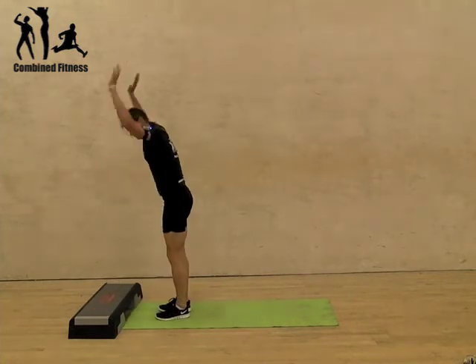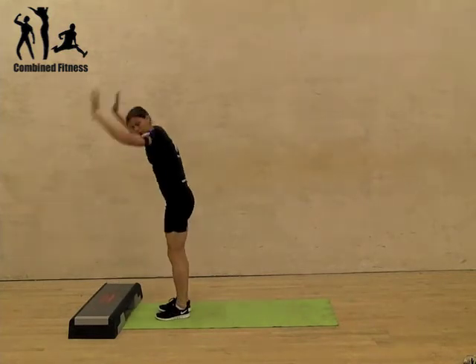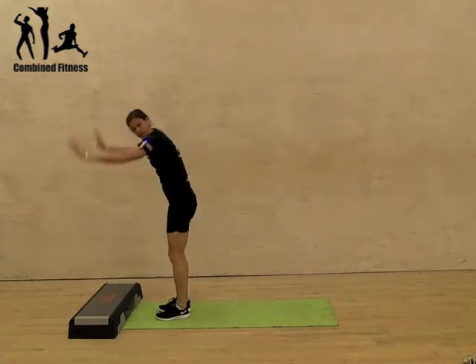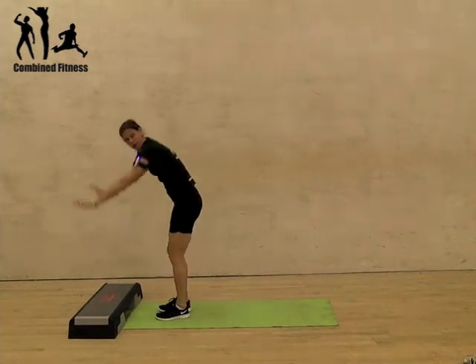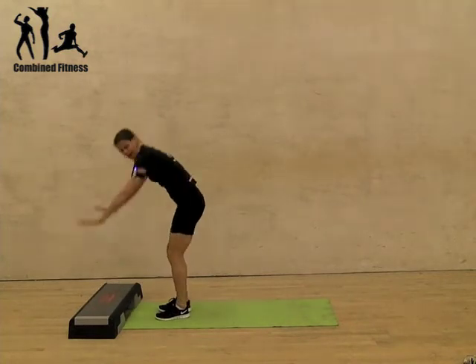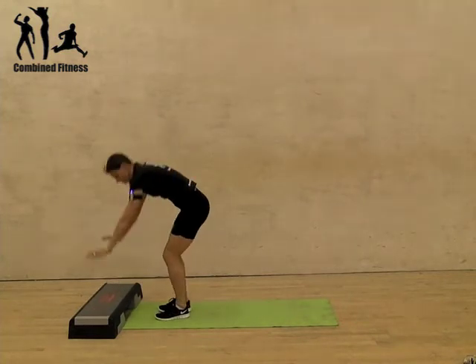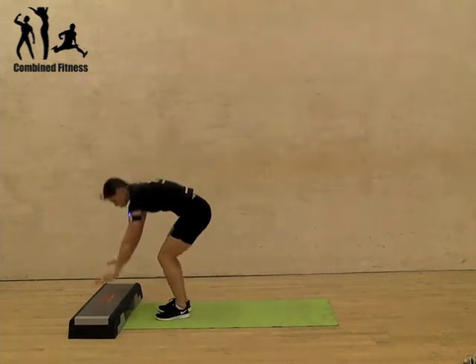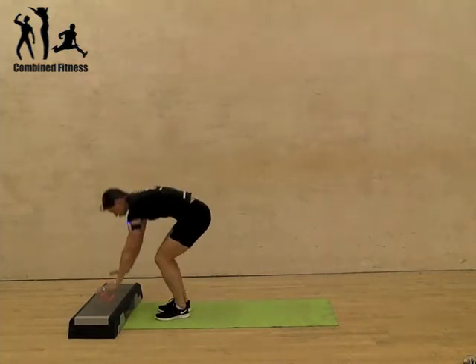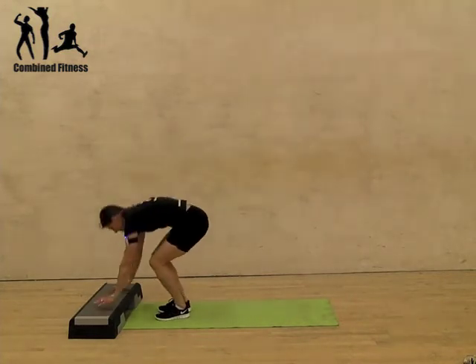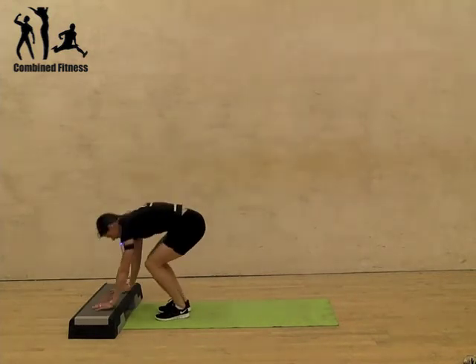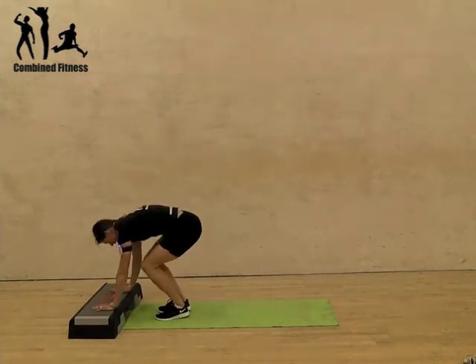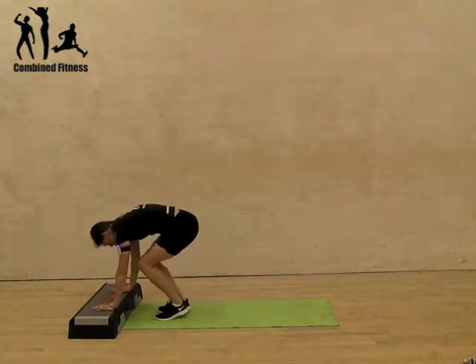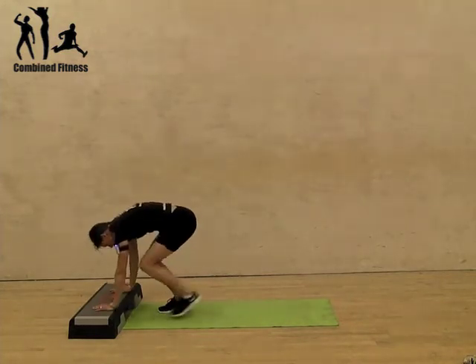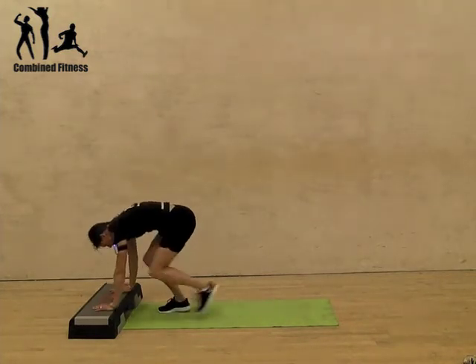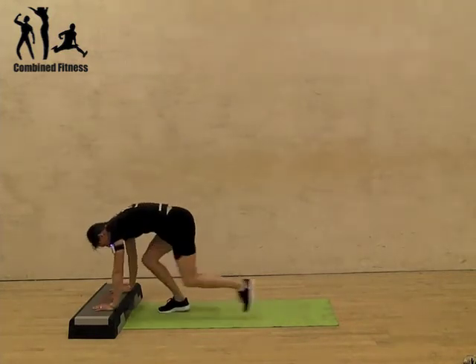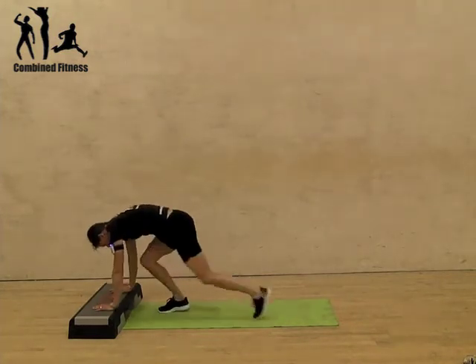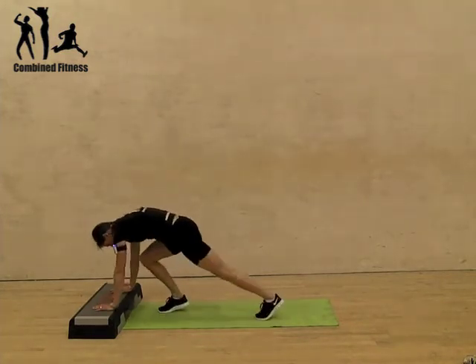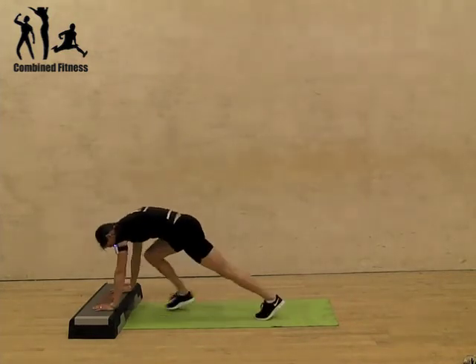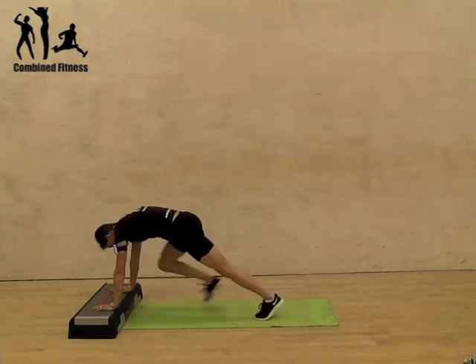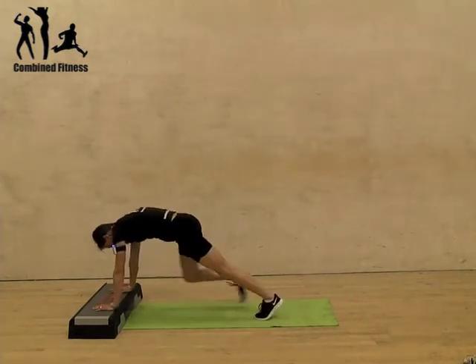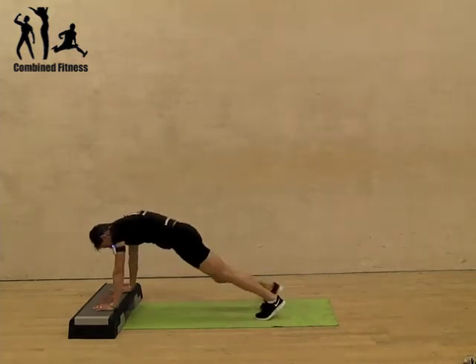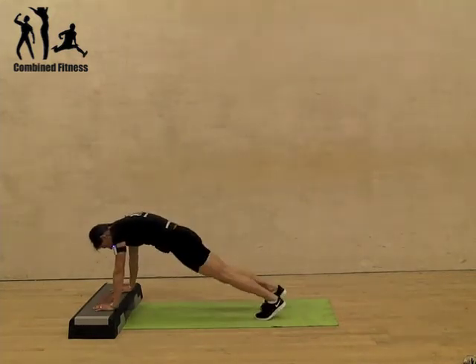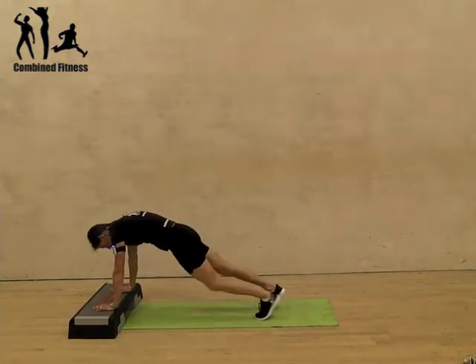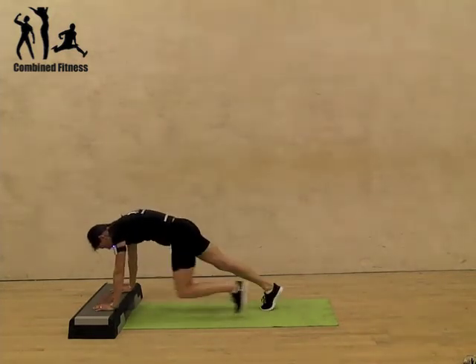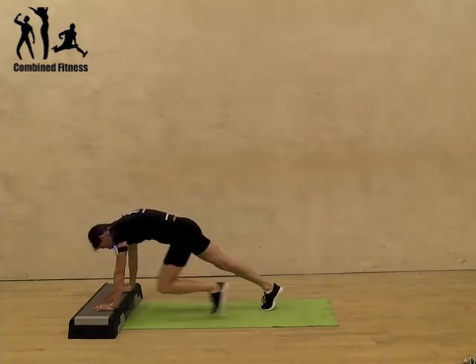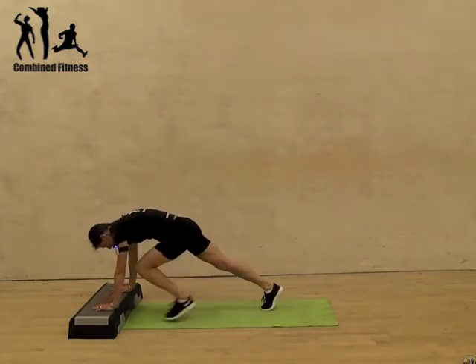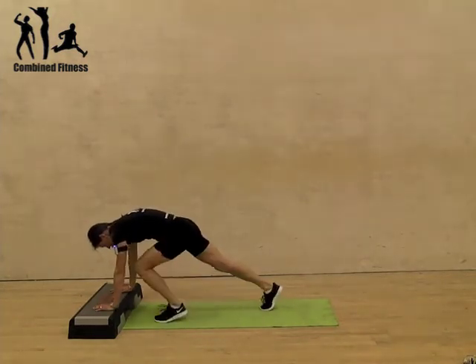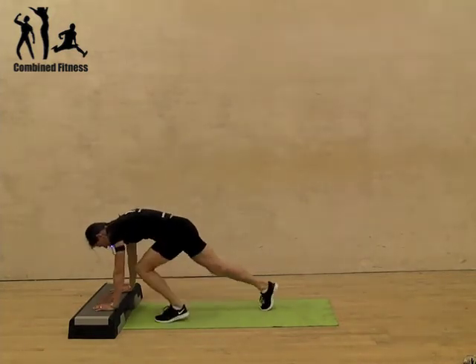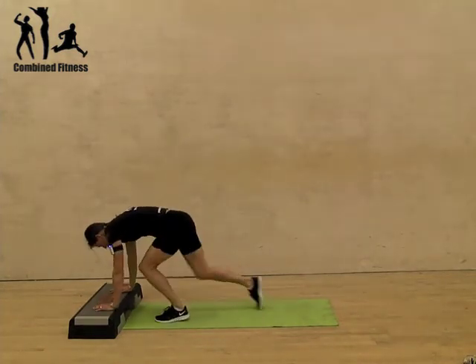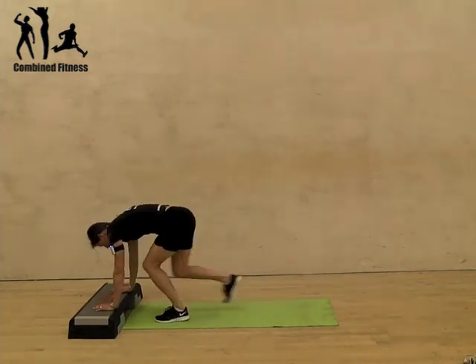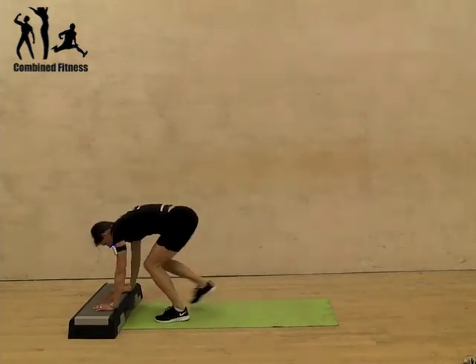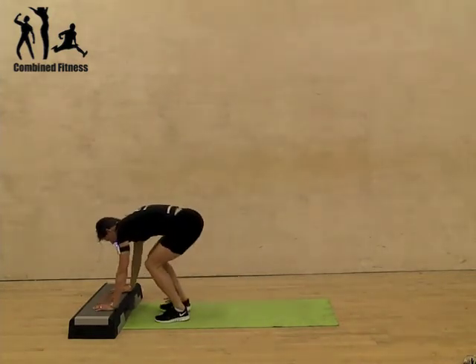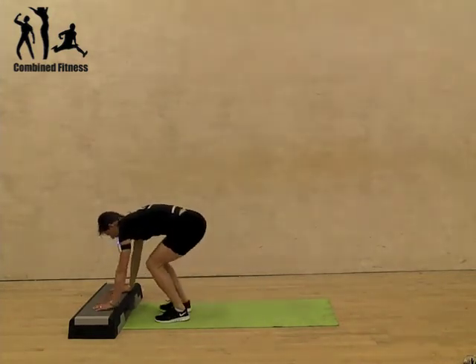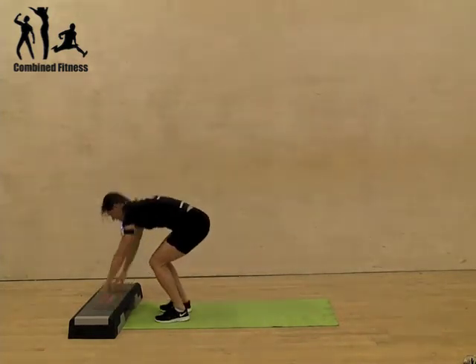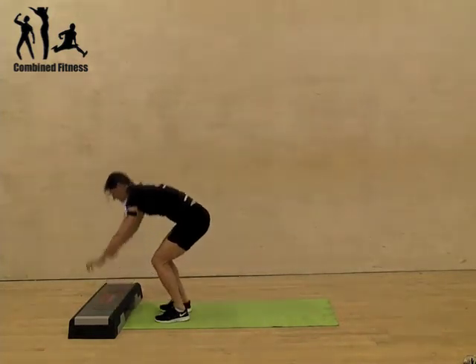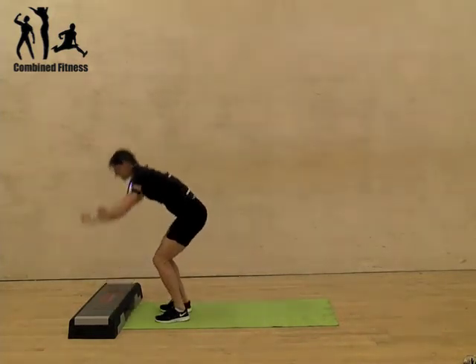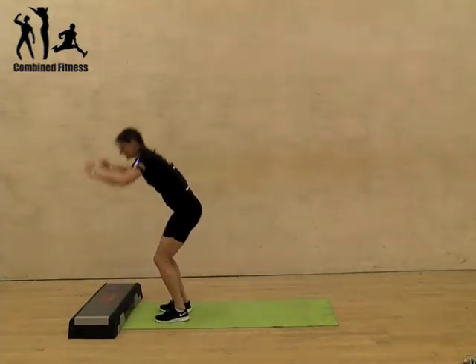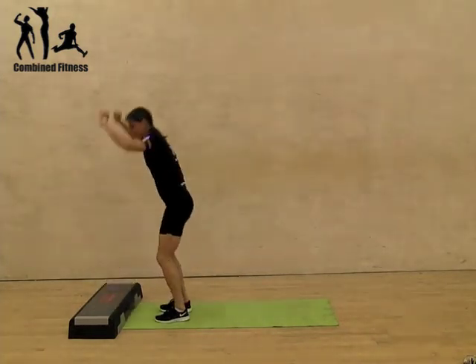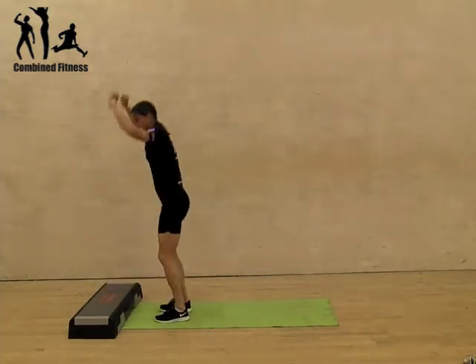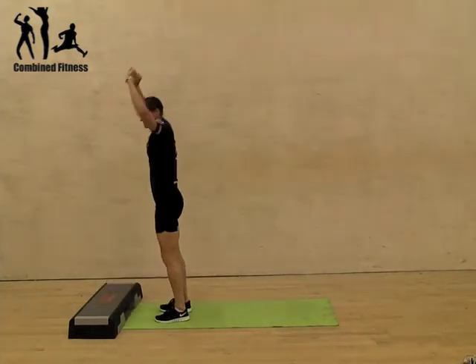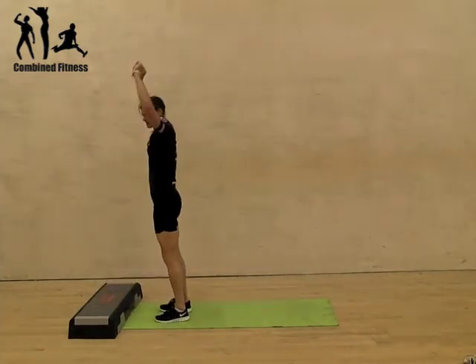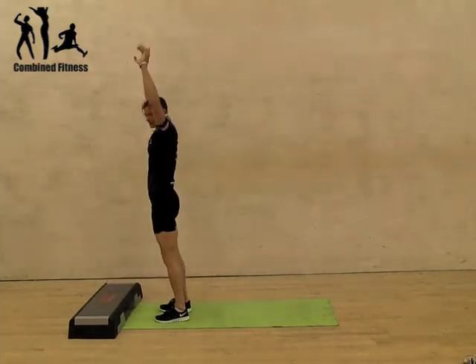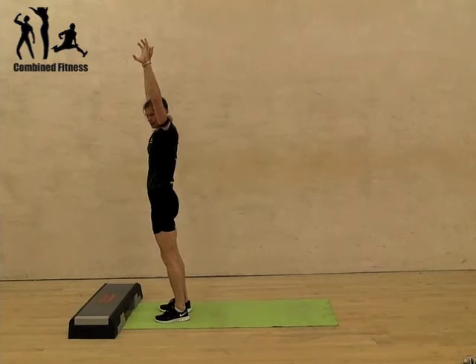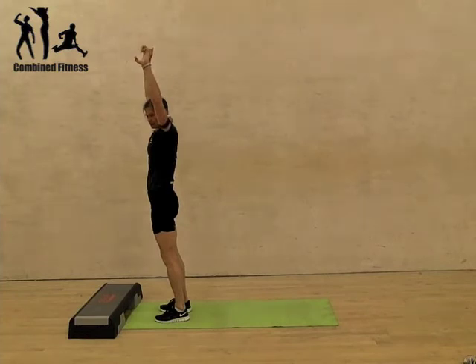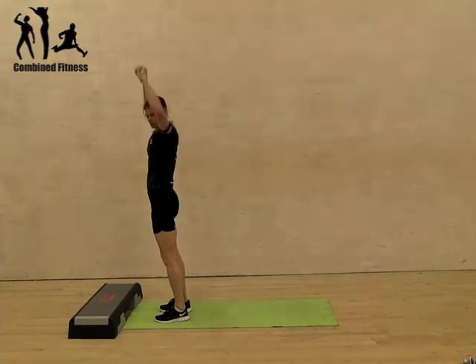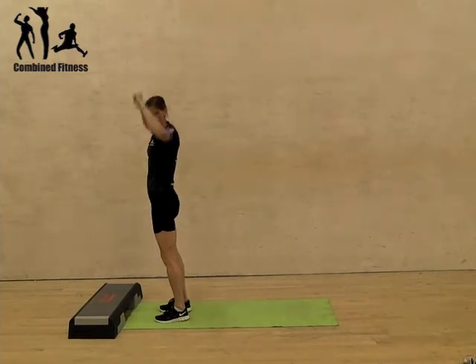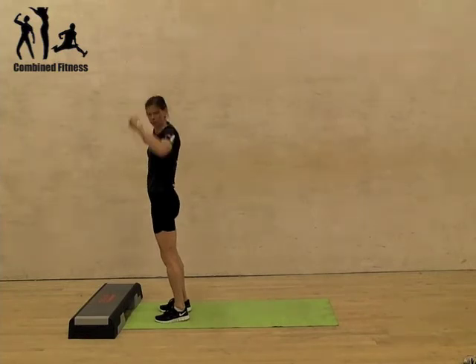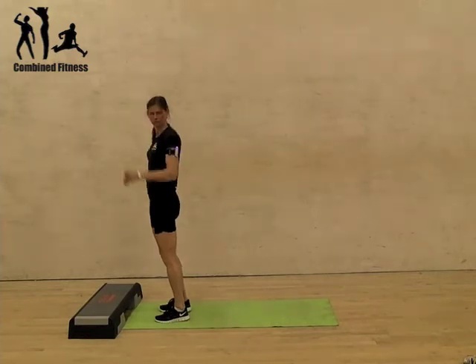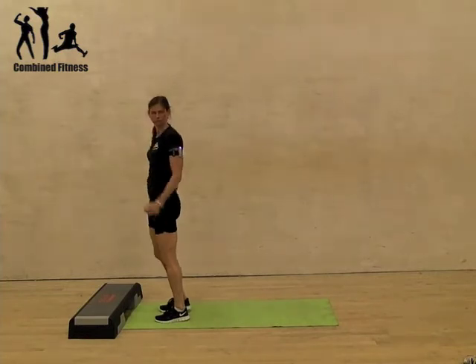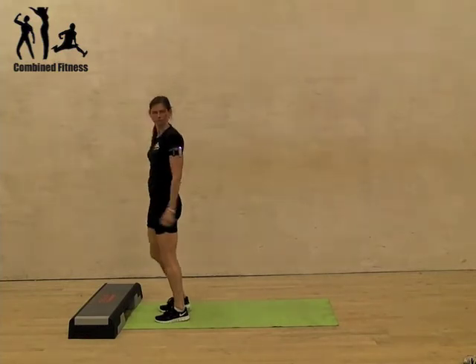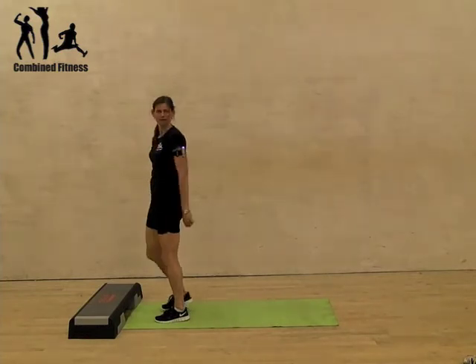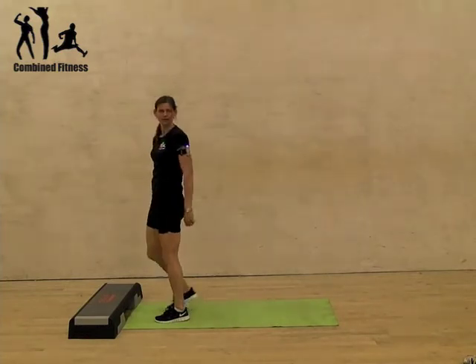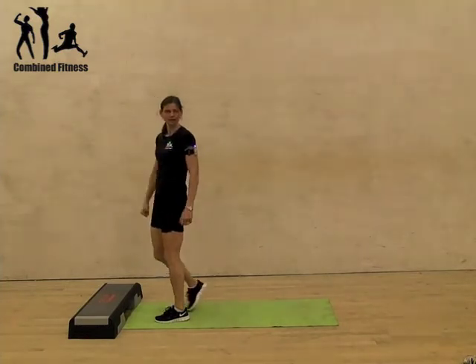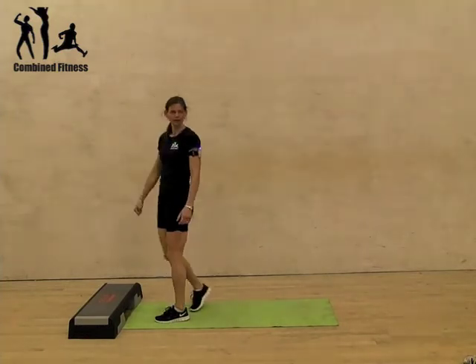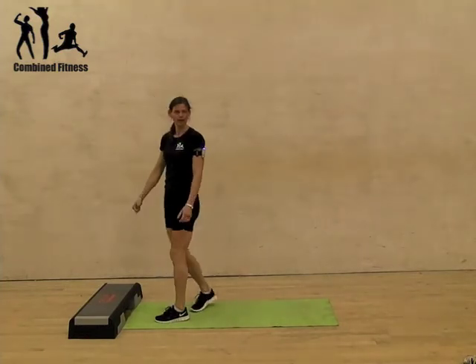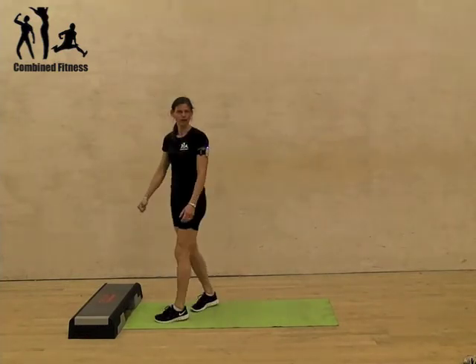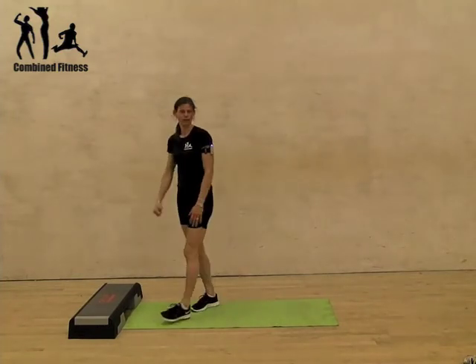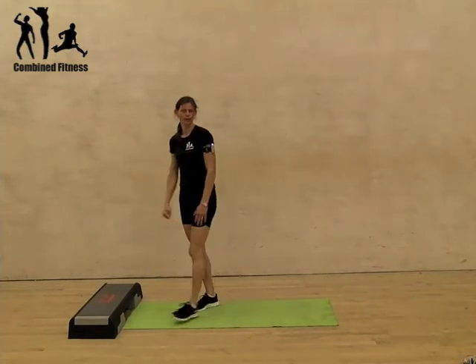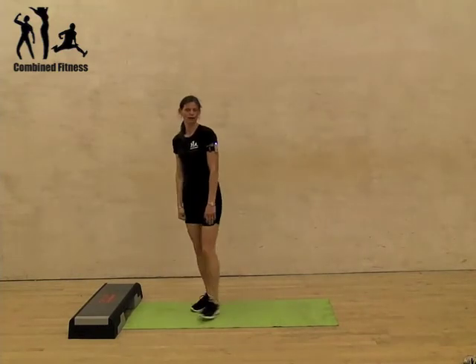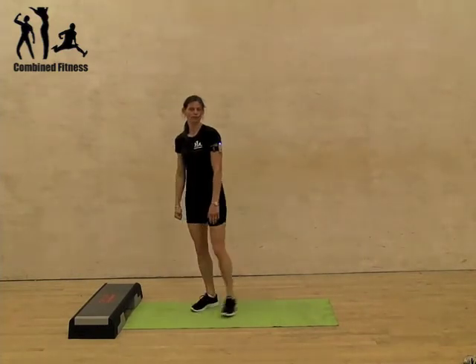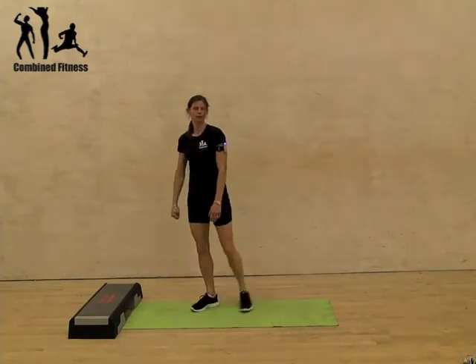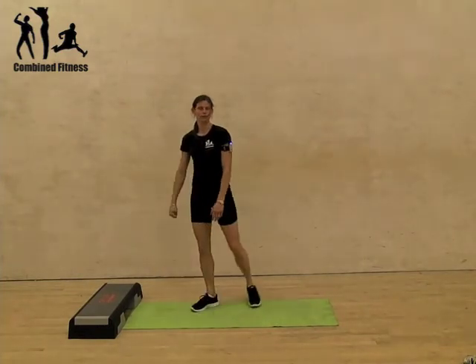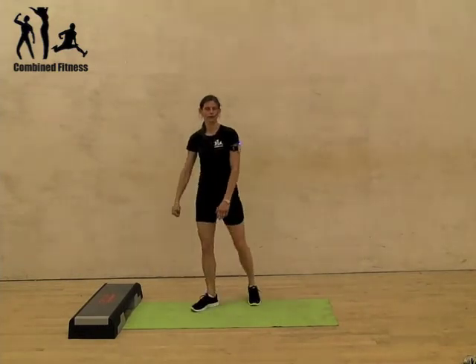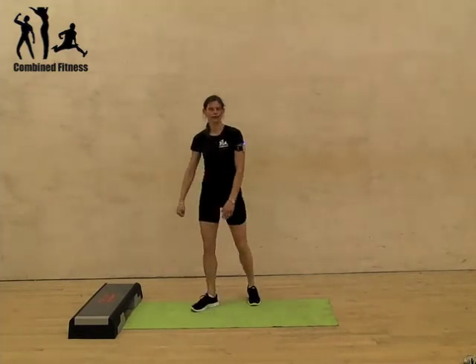So if you put your hands on the step: out, out, in, in, and stand up. Low impact burpee.